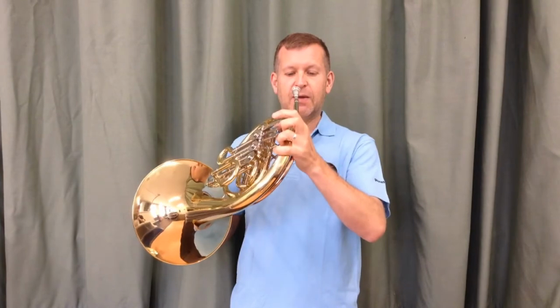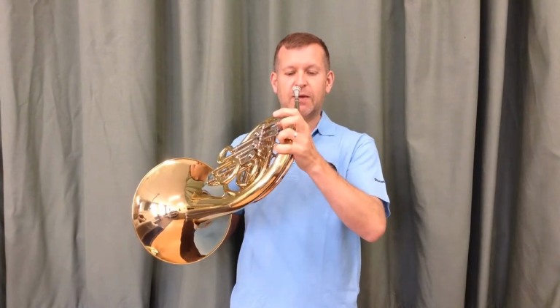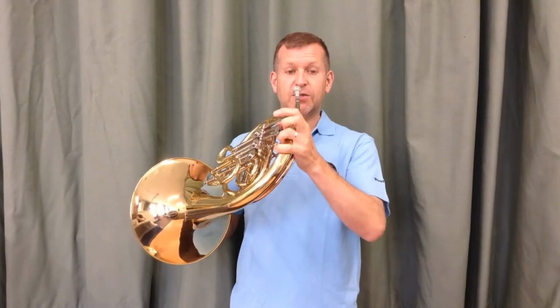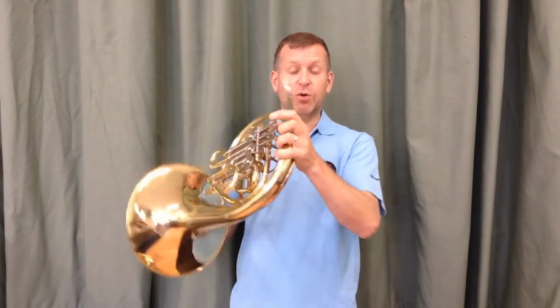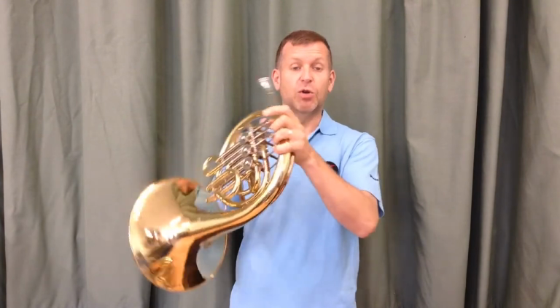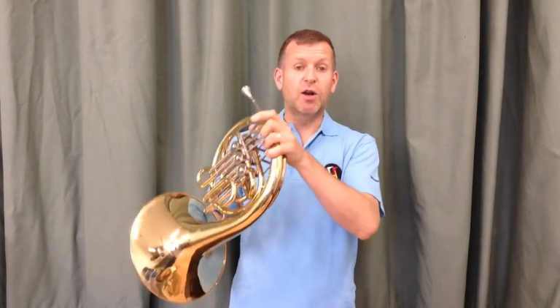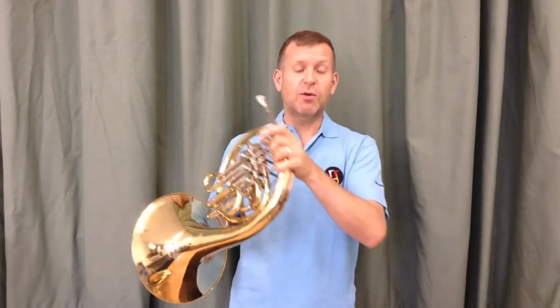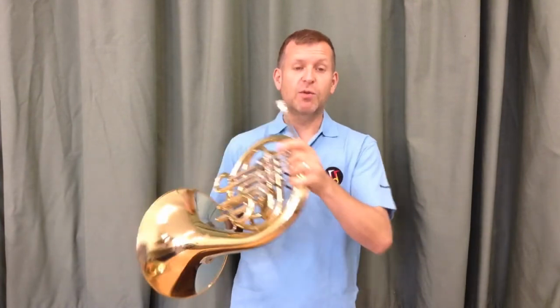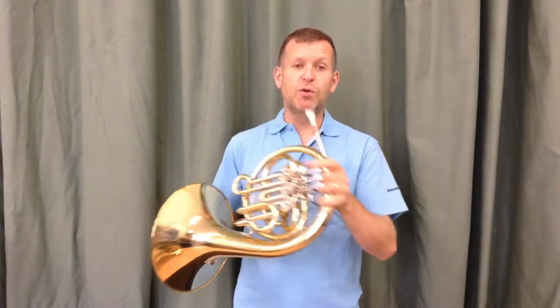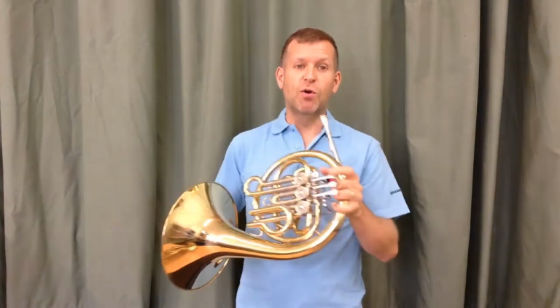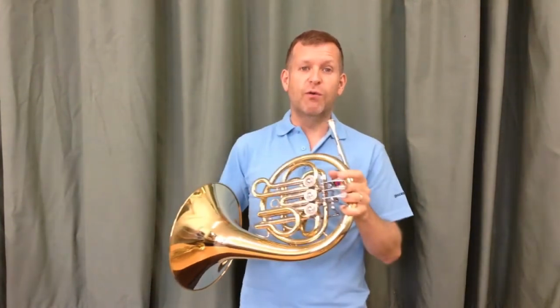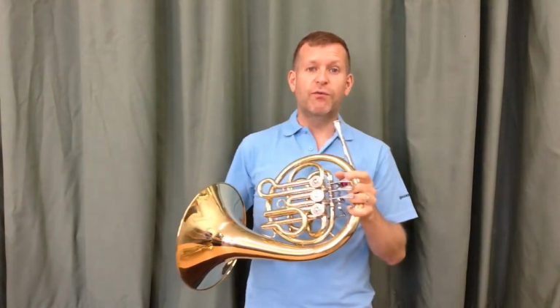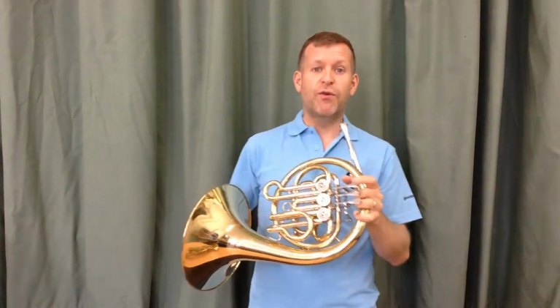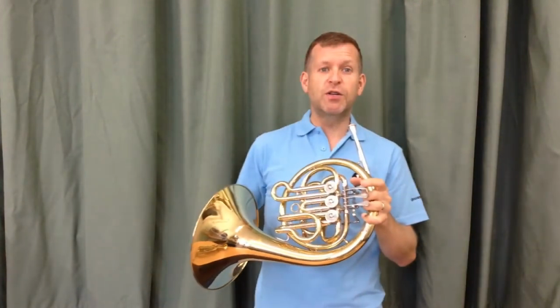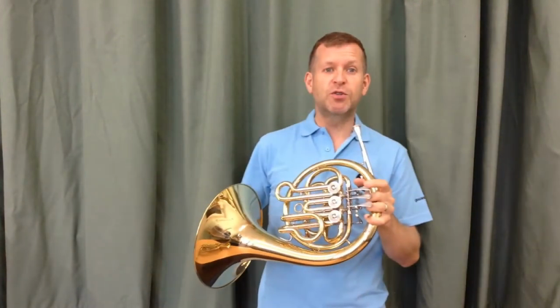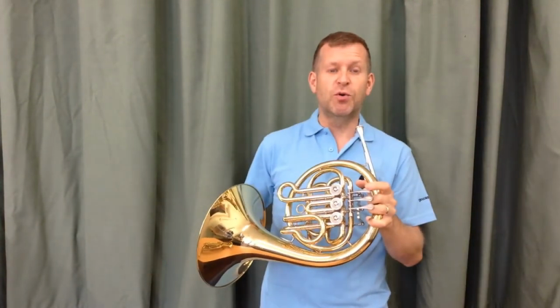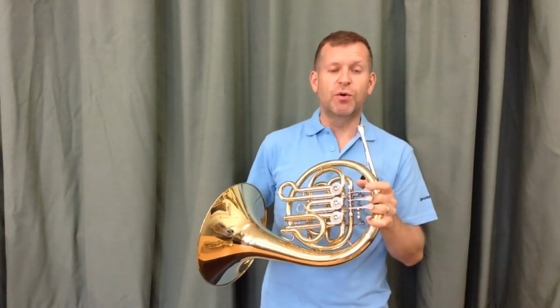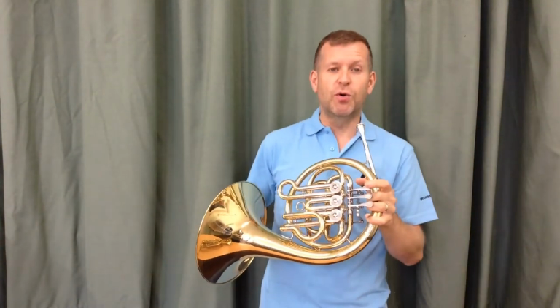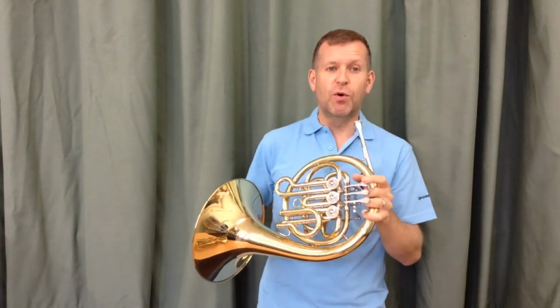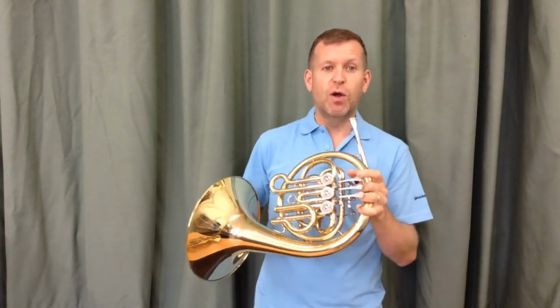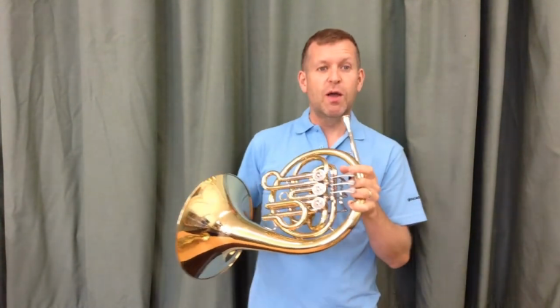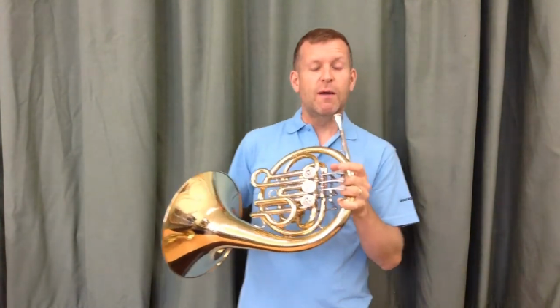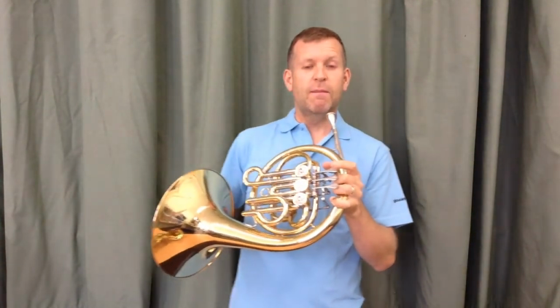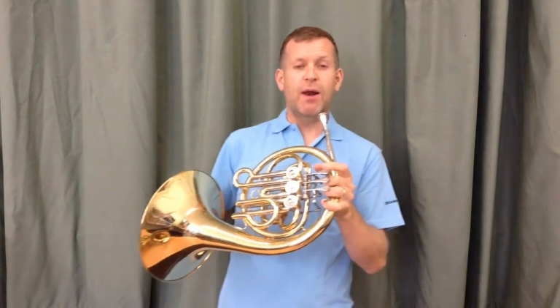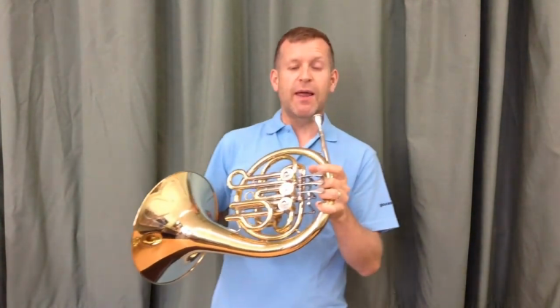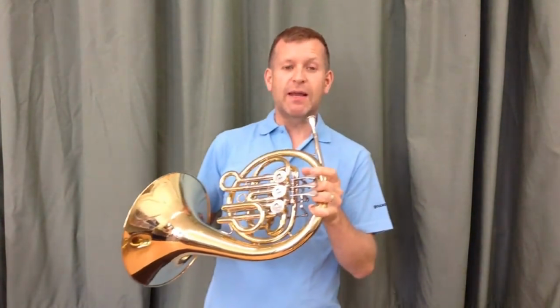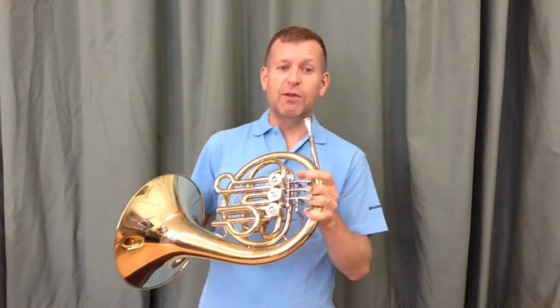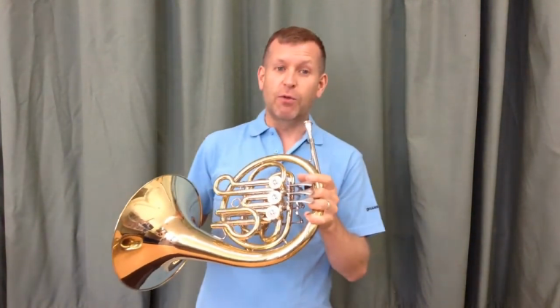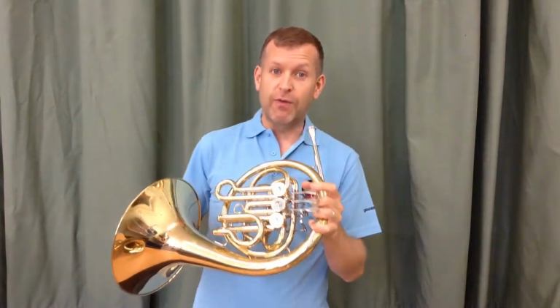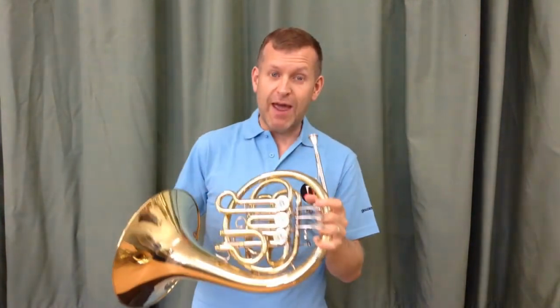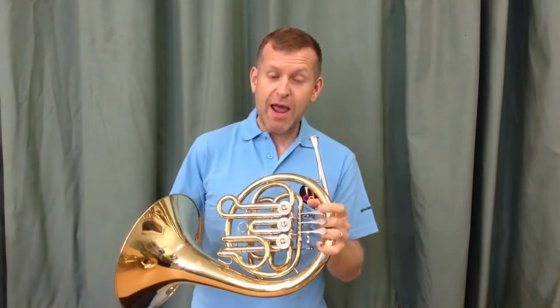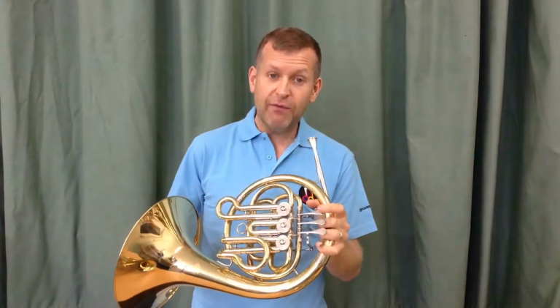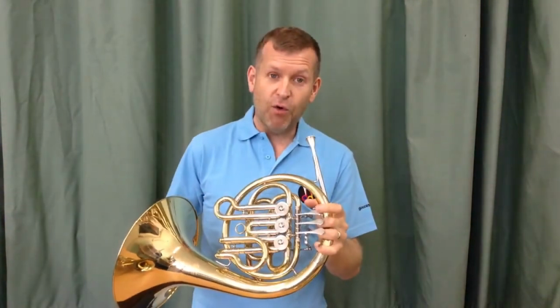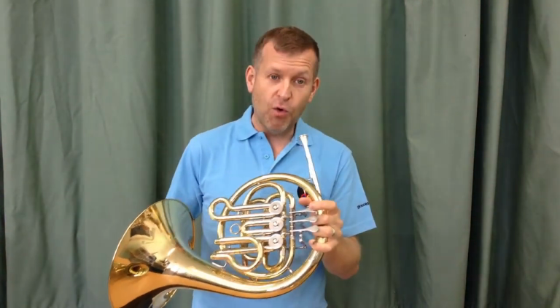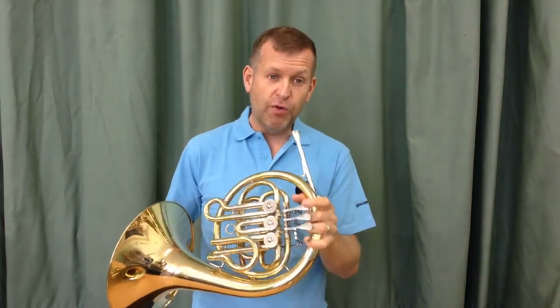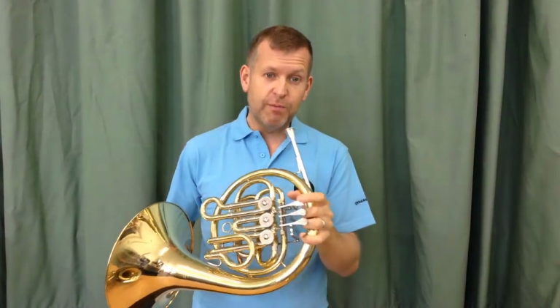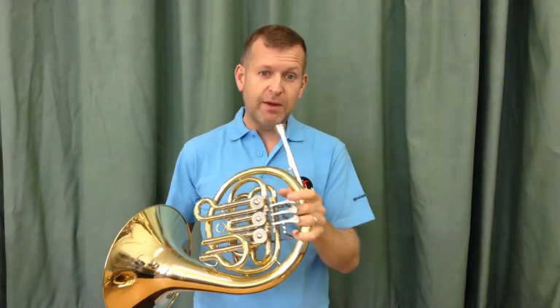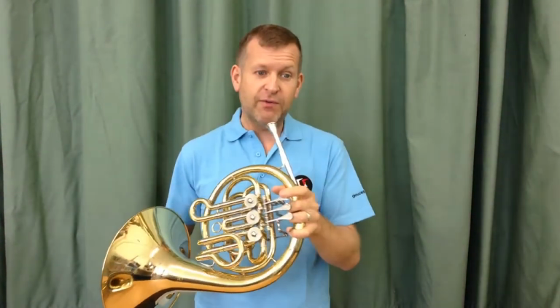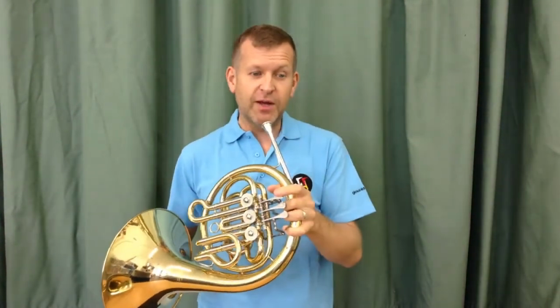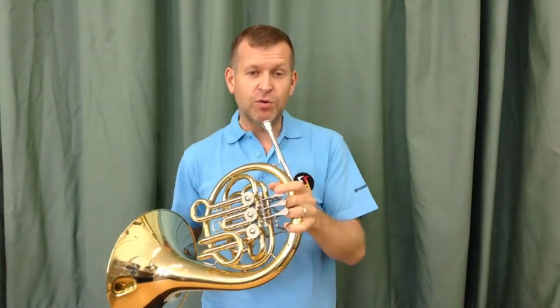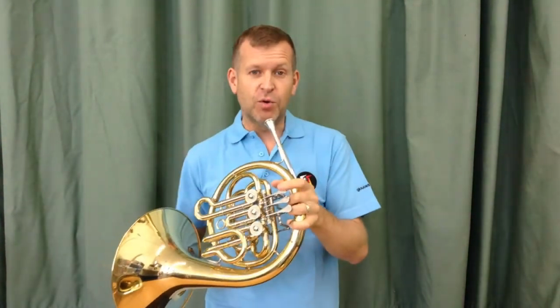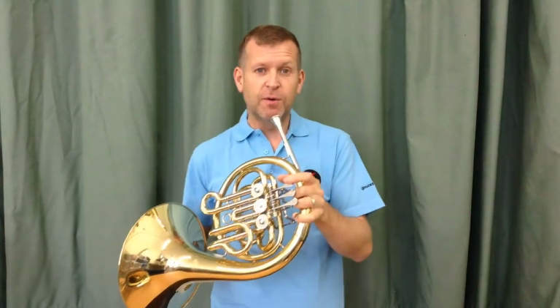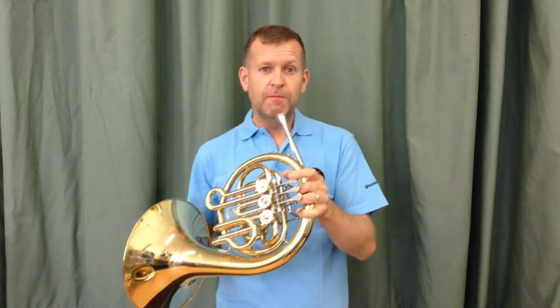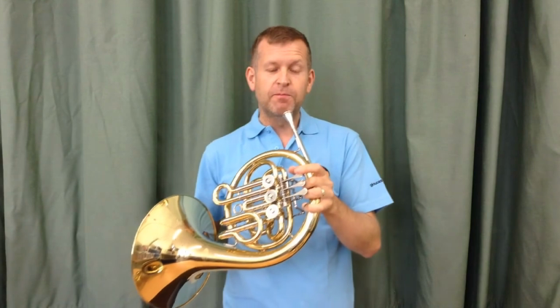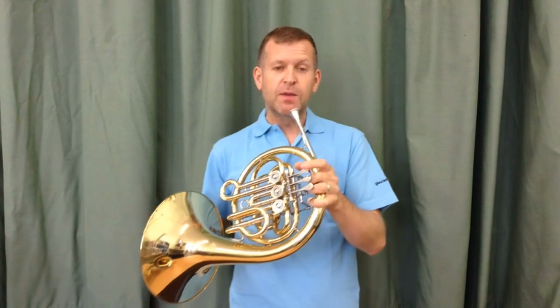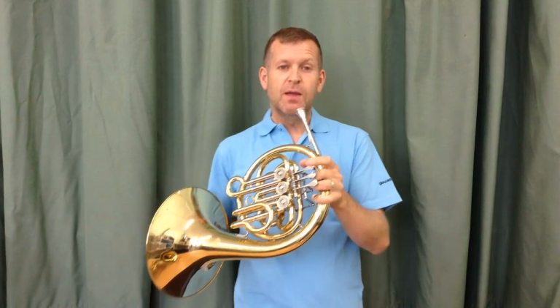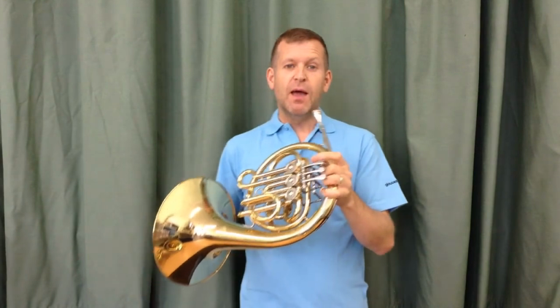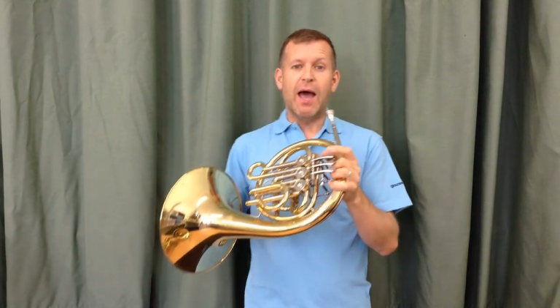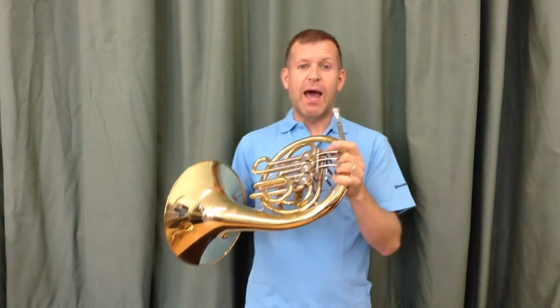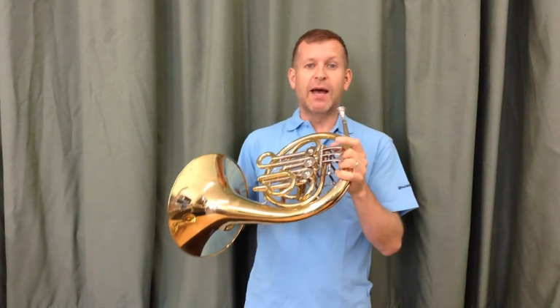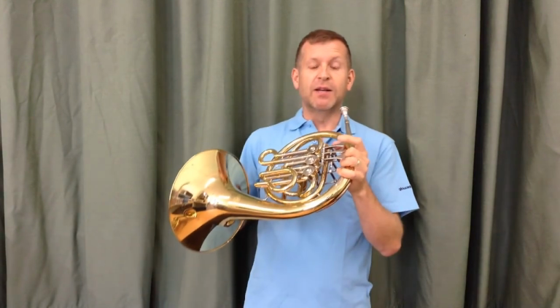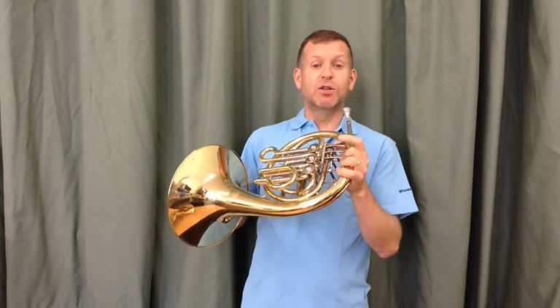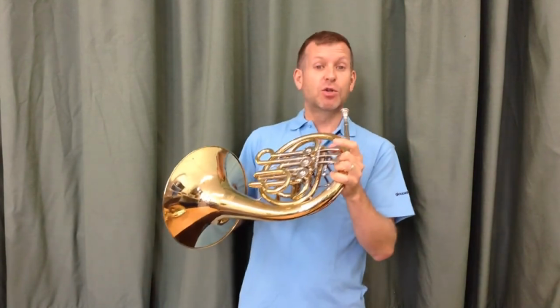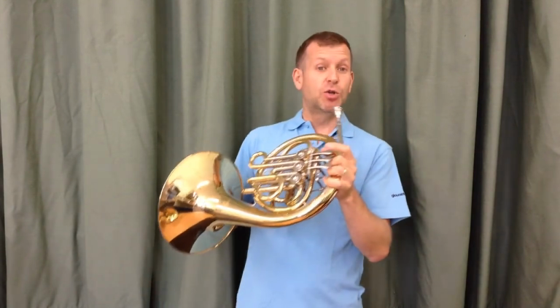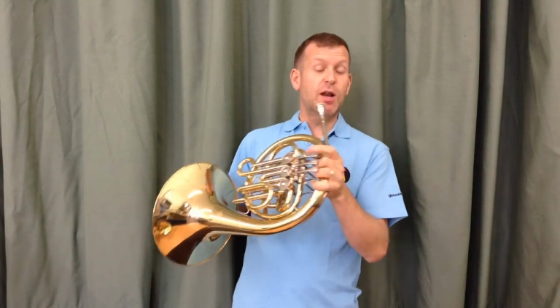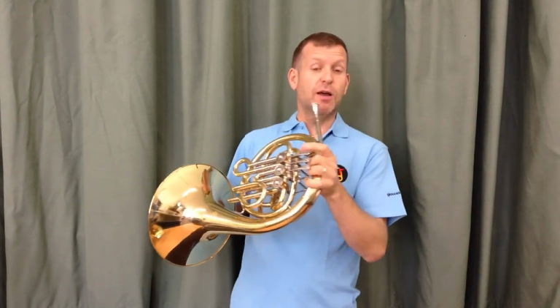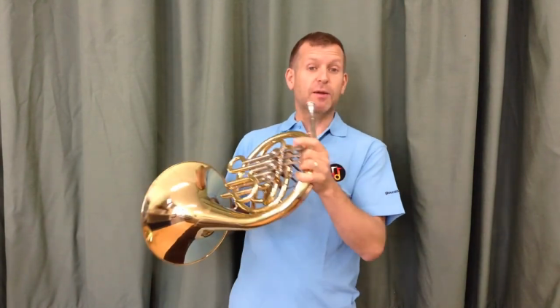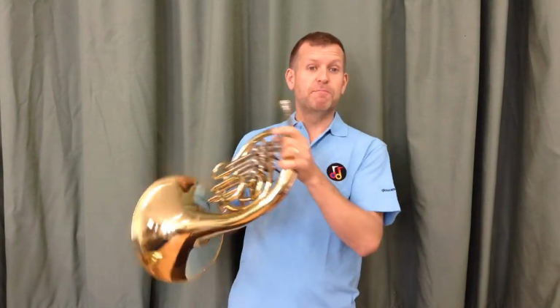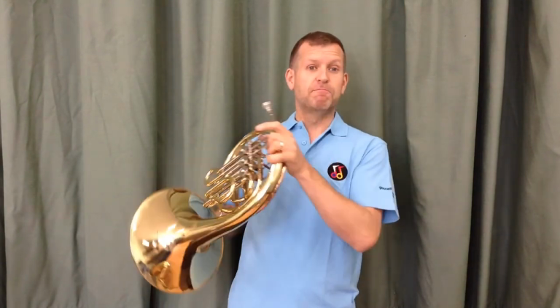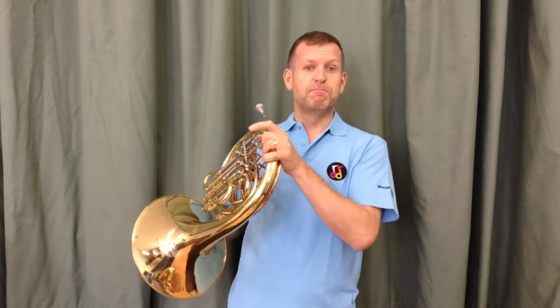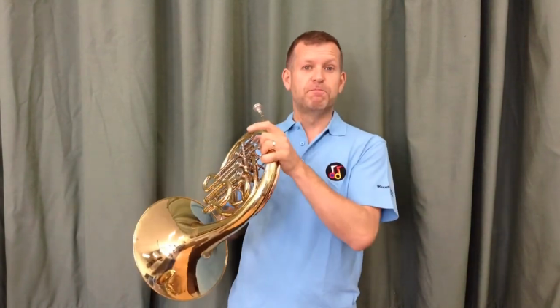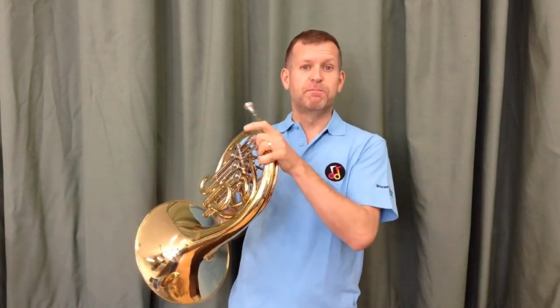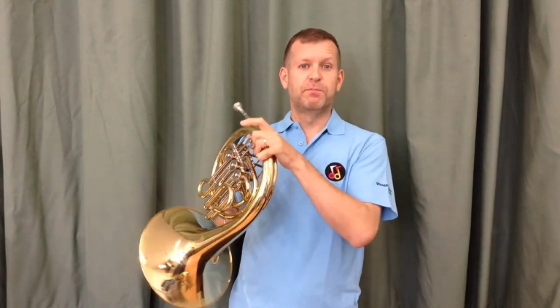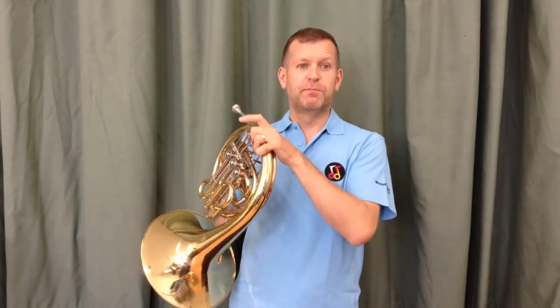So good luck with your French horn playing — whether you have the F or the B flat horn — and I'll see you next time. Bye-bye.